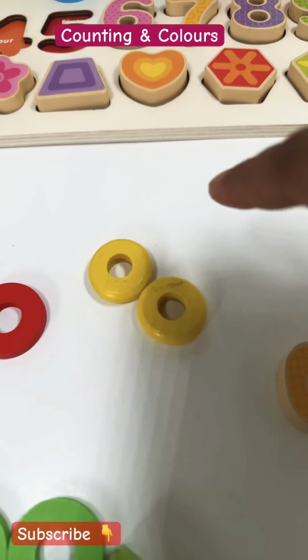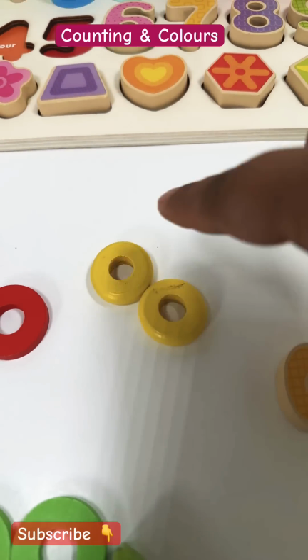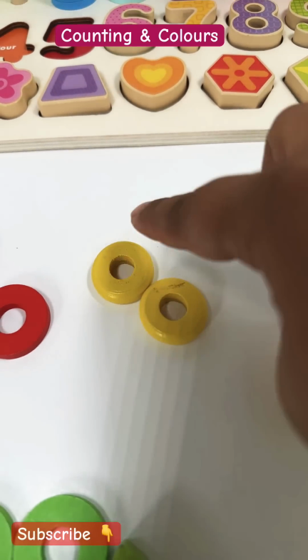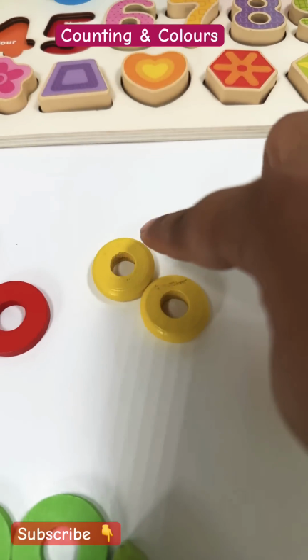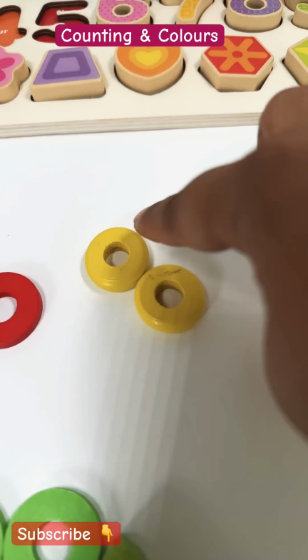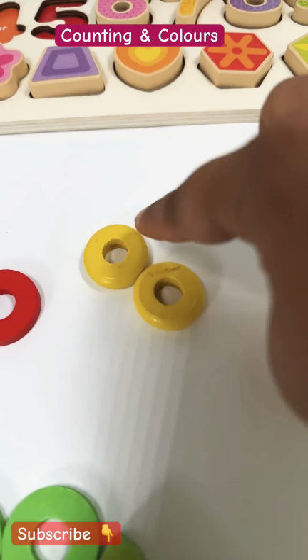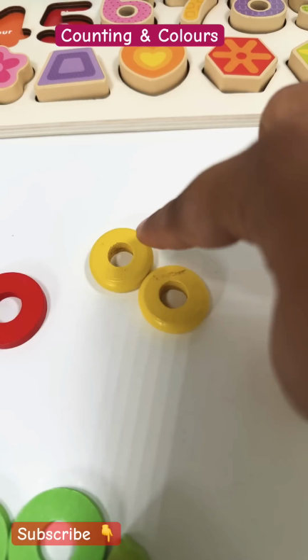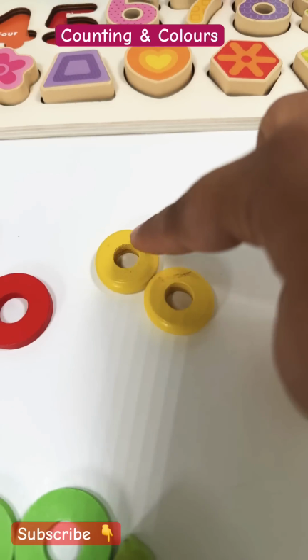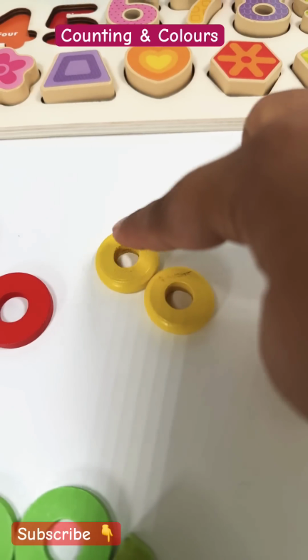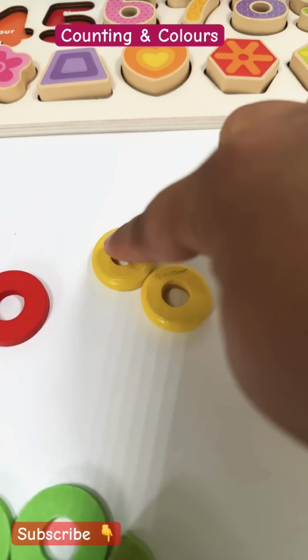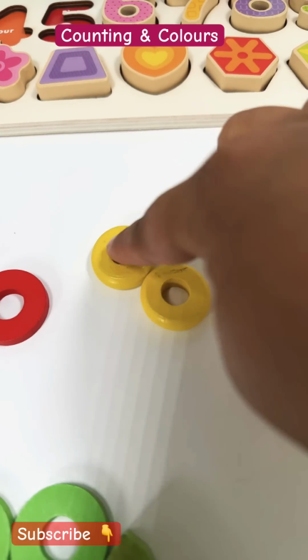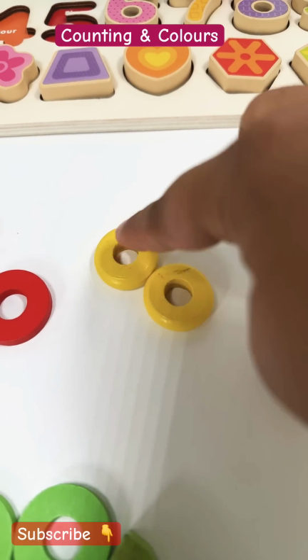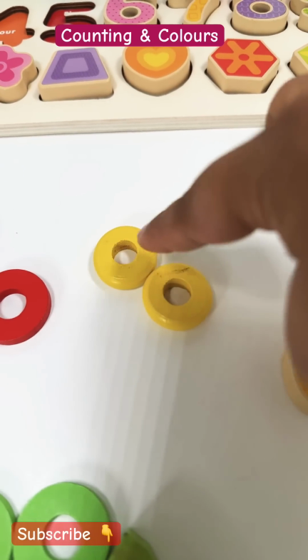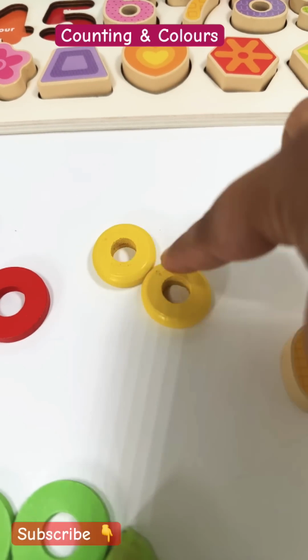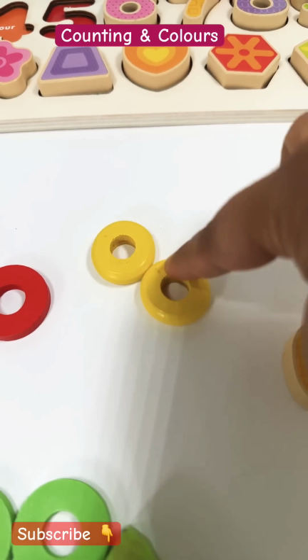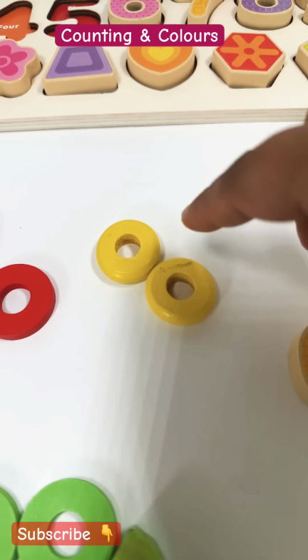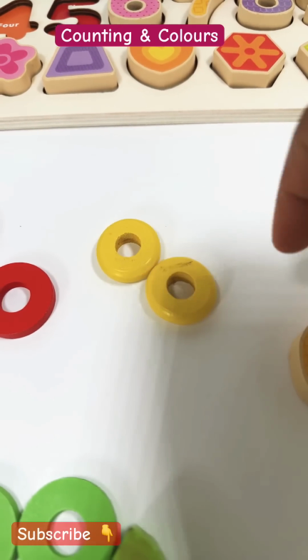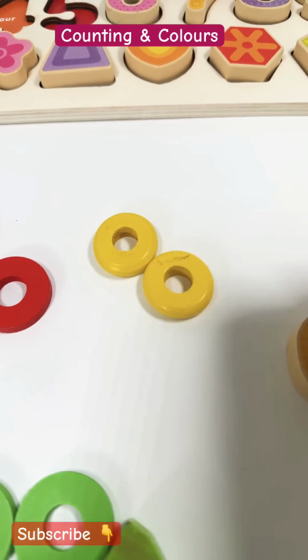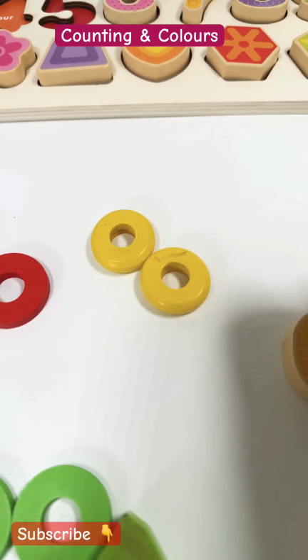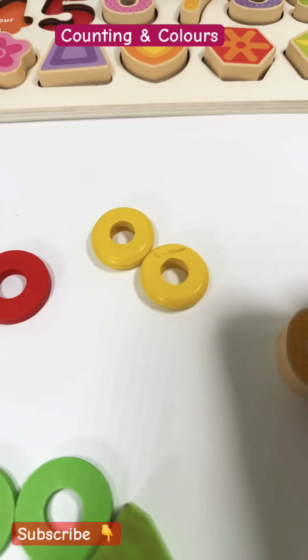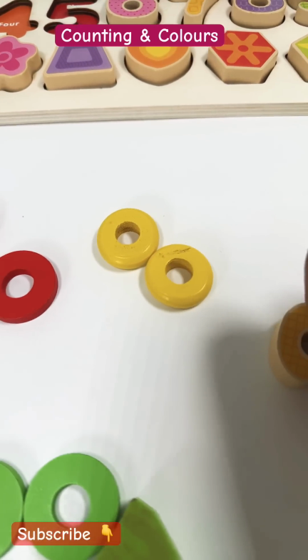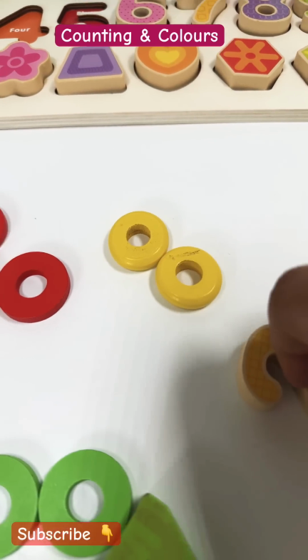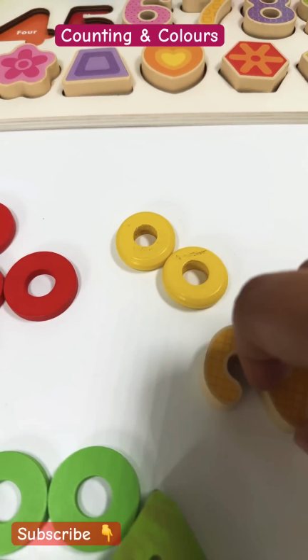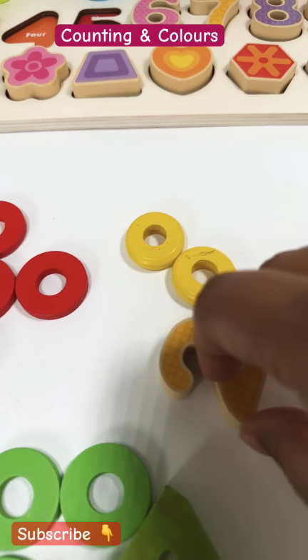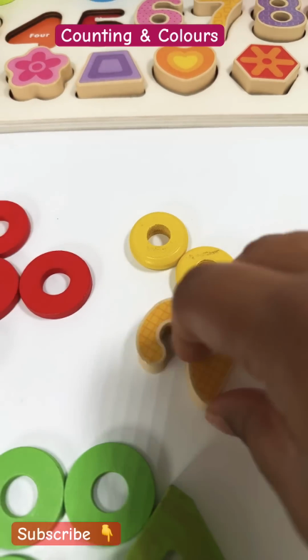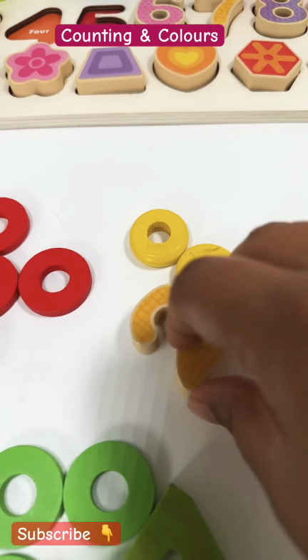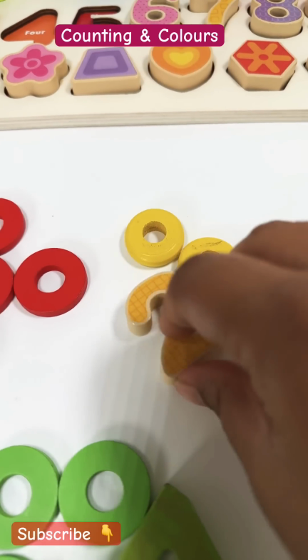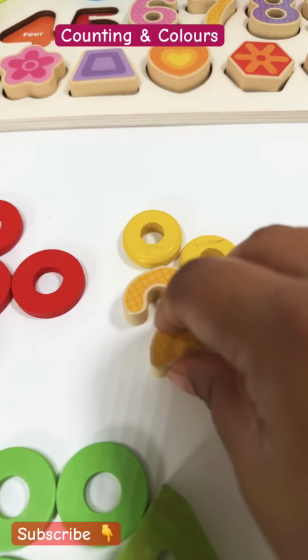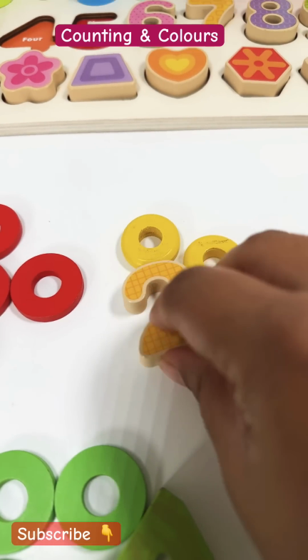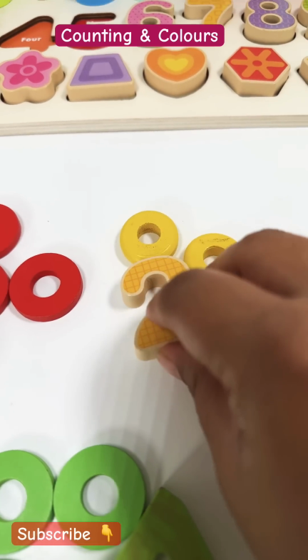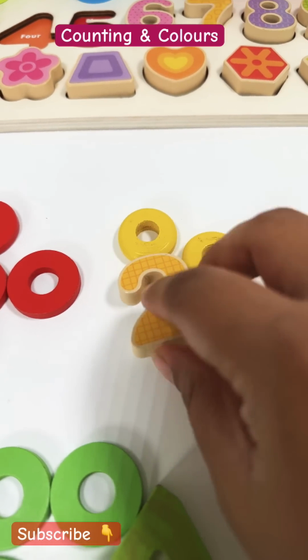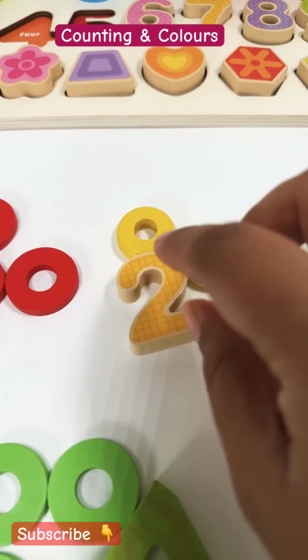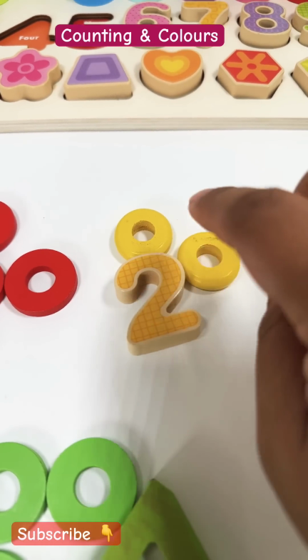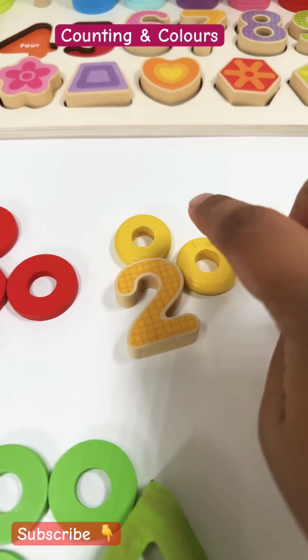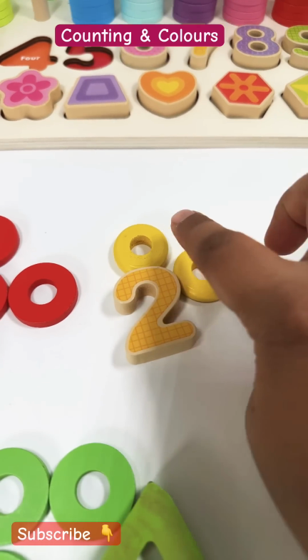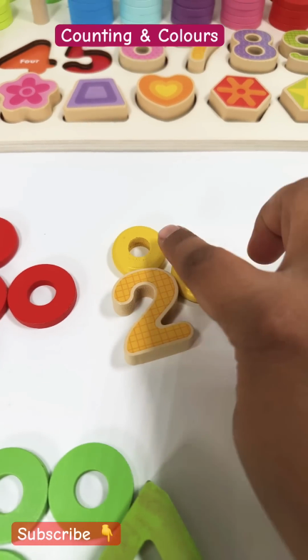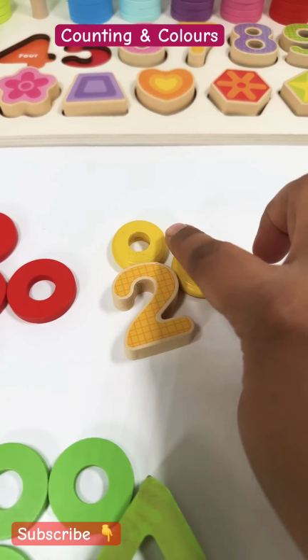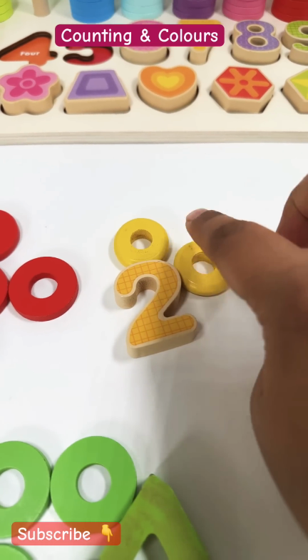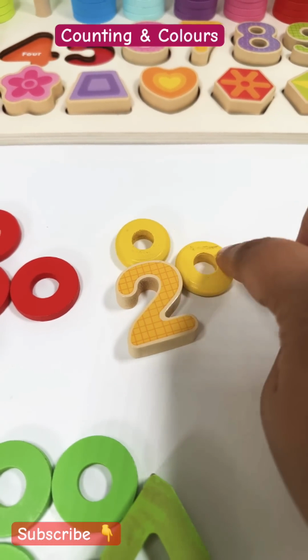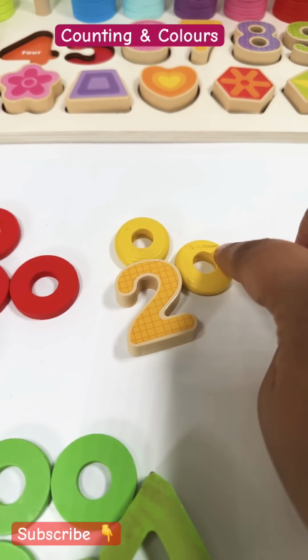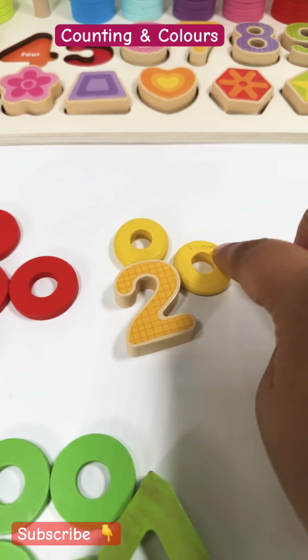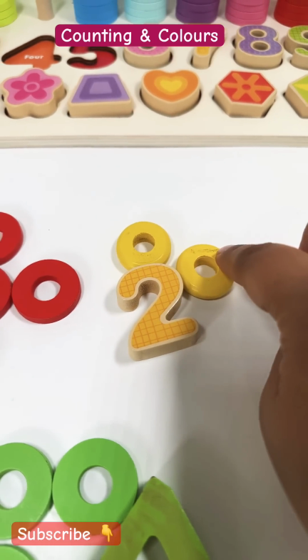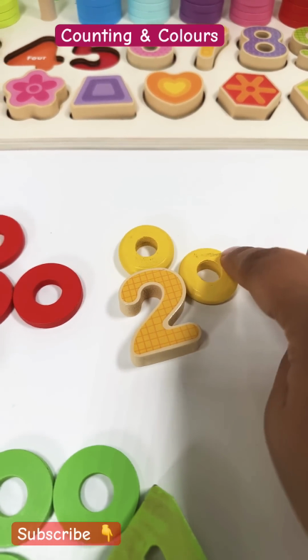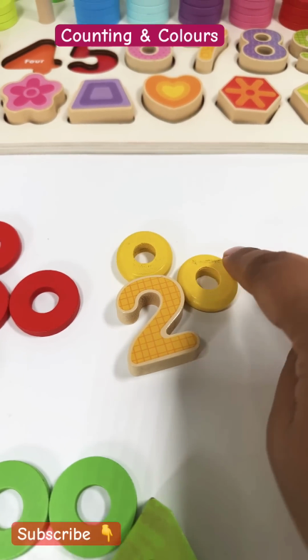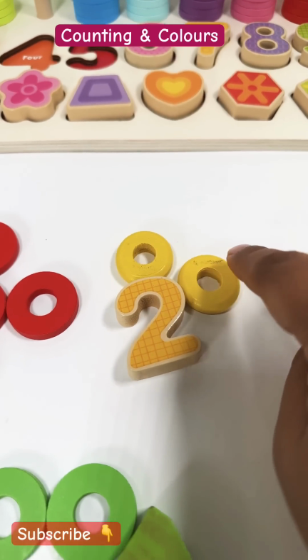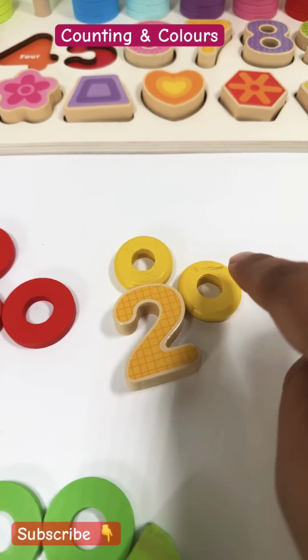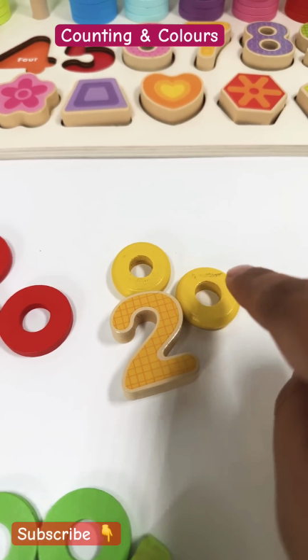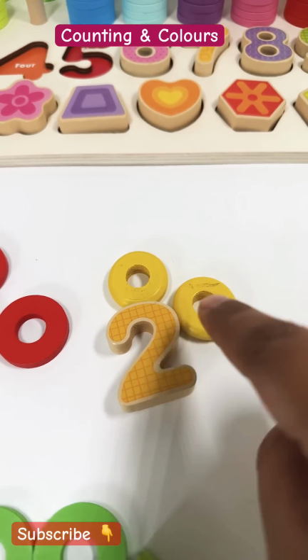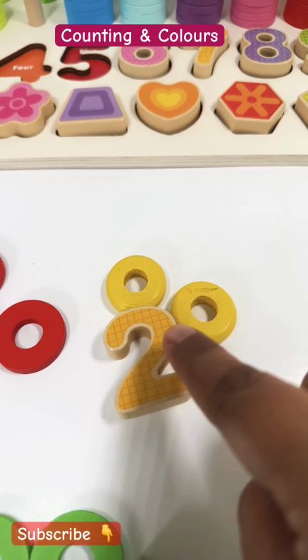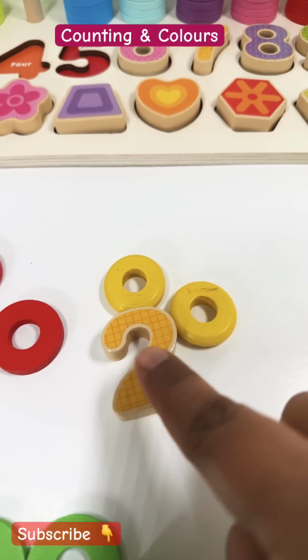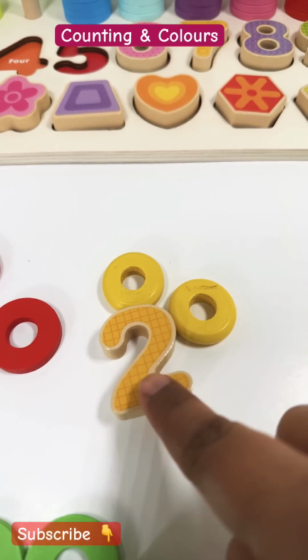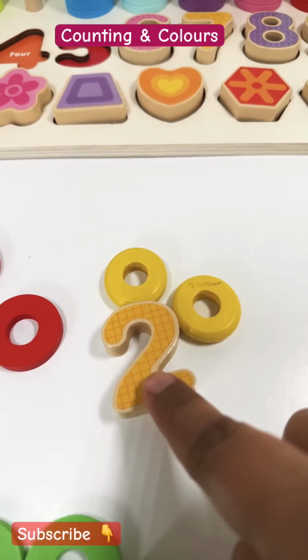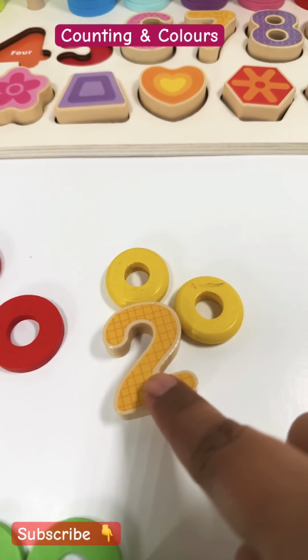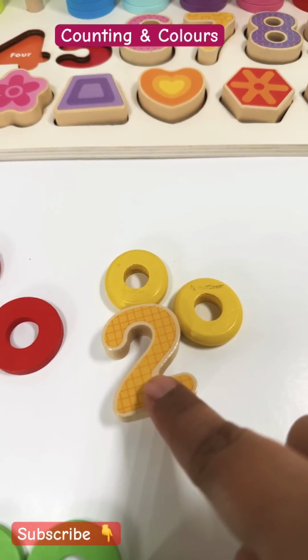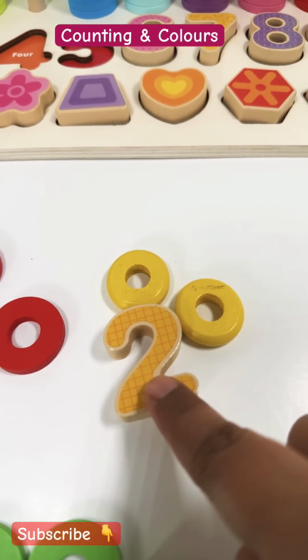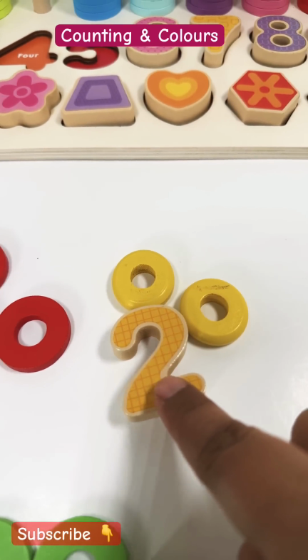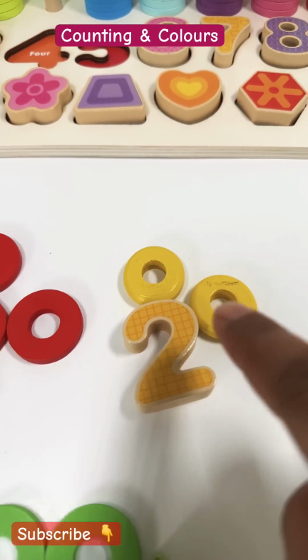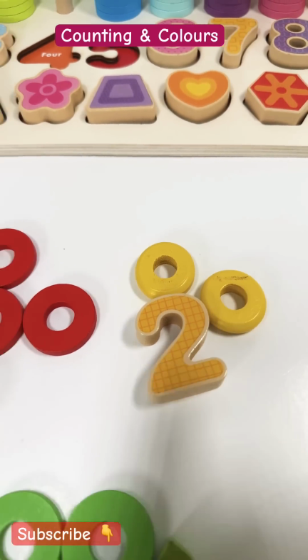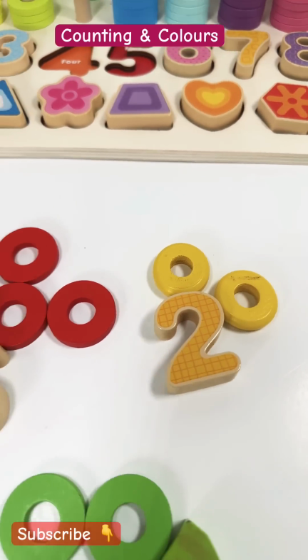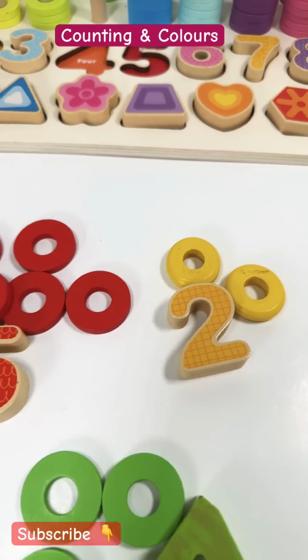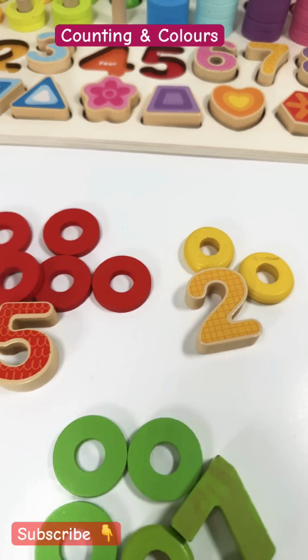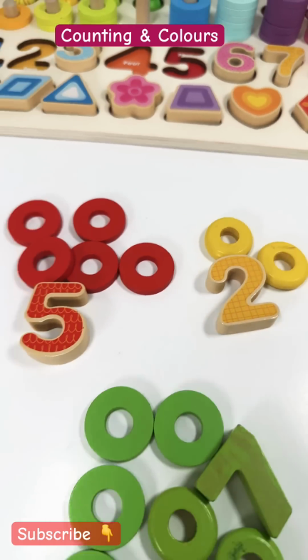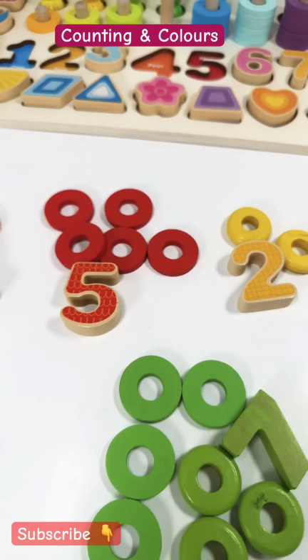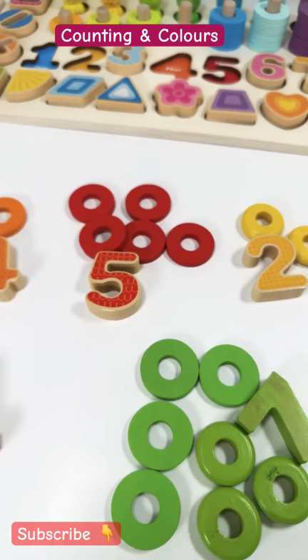Two. One, two. Number two. Two yellow rings. Good job, guys!